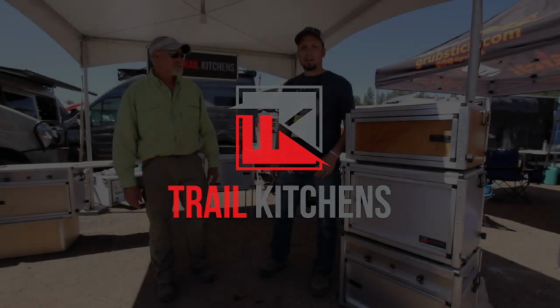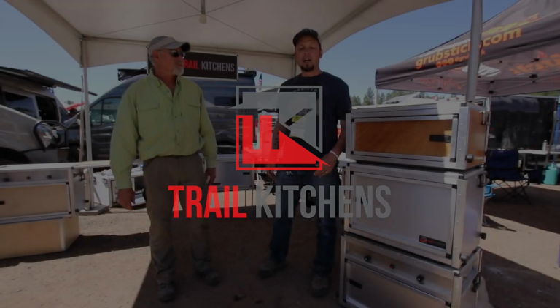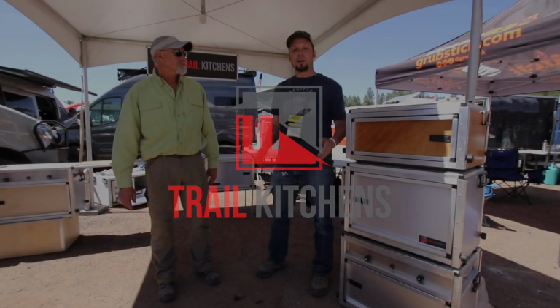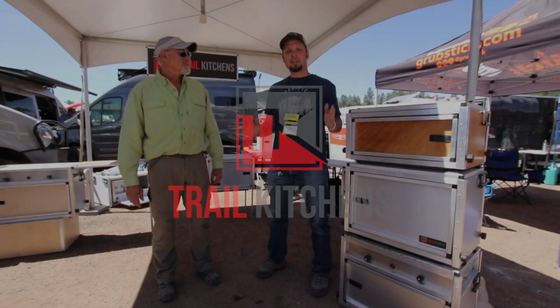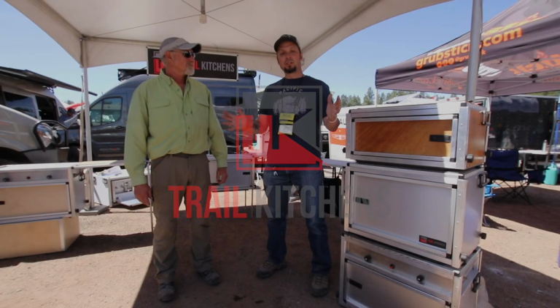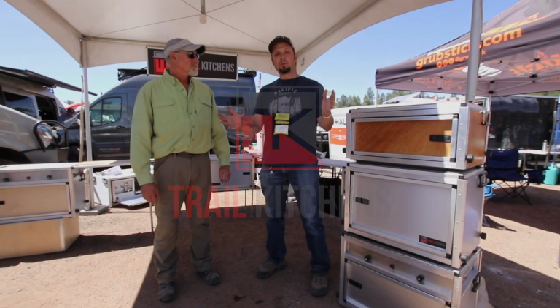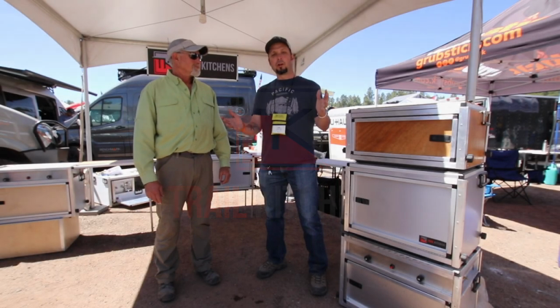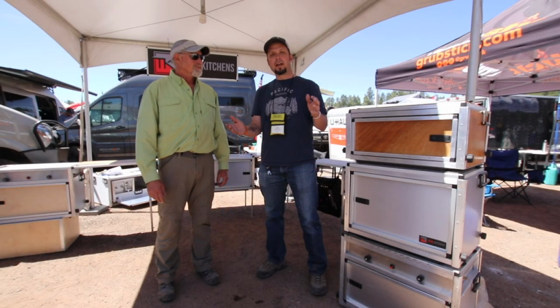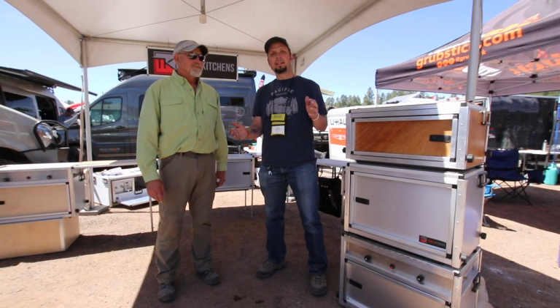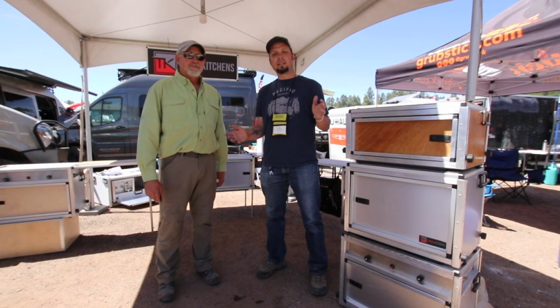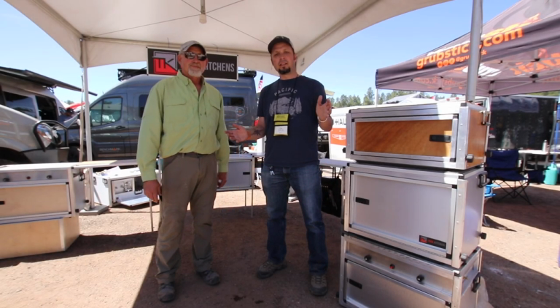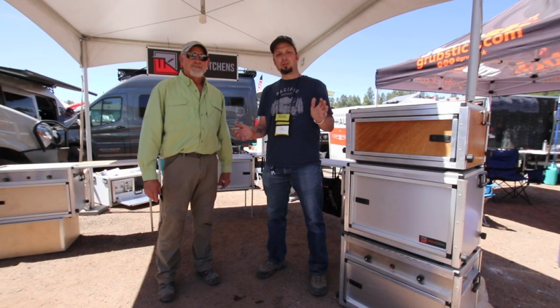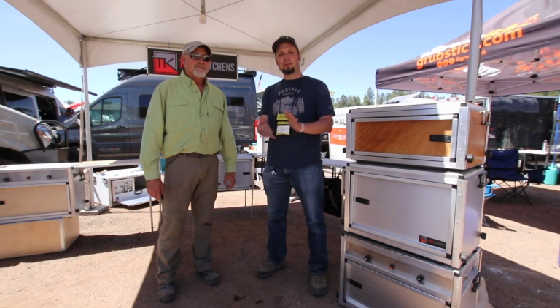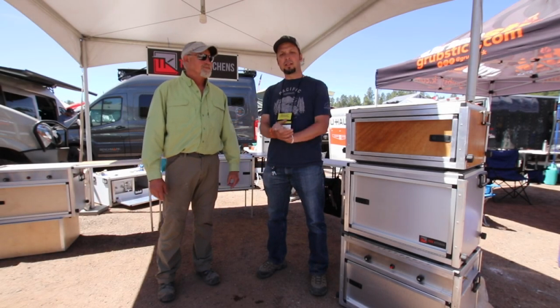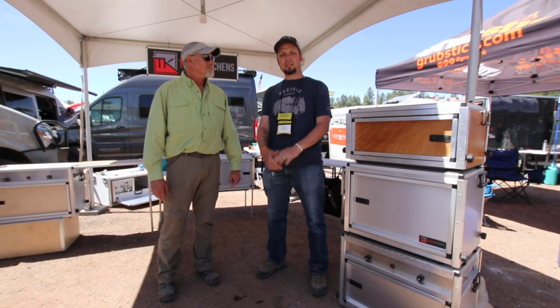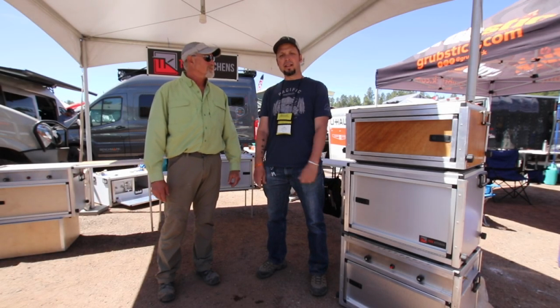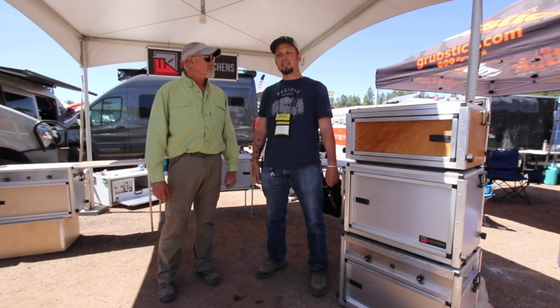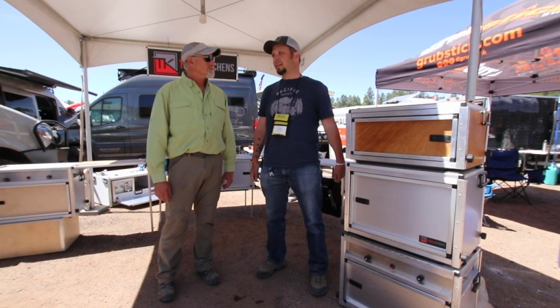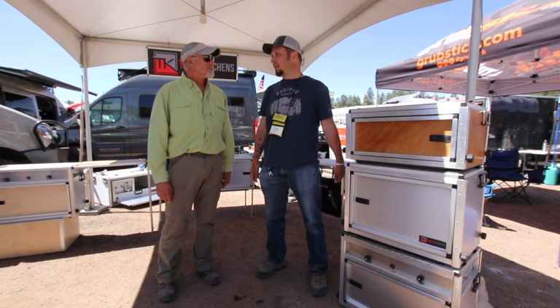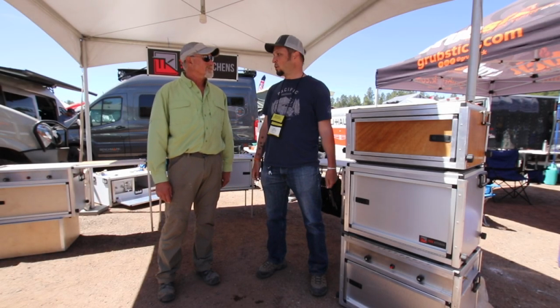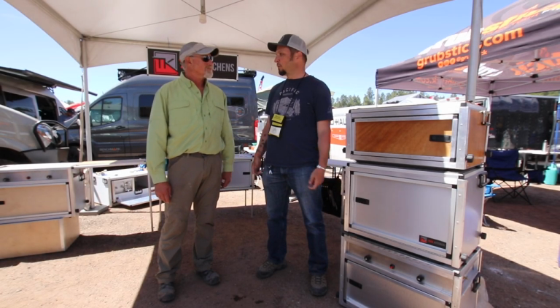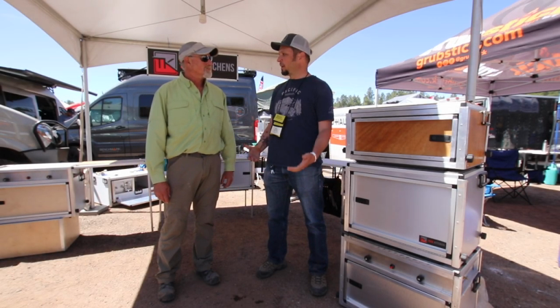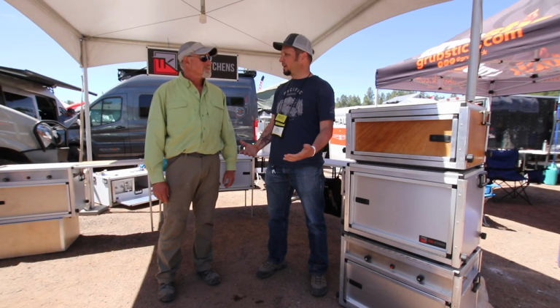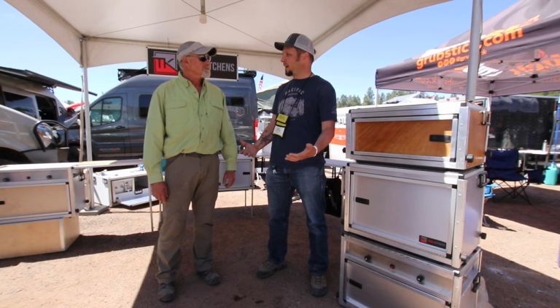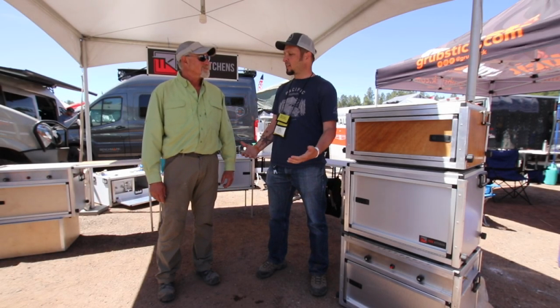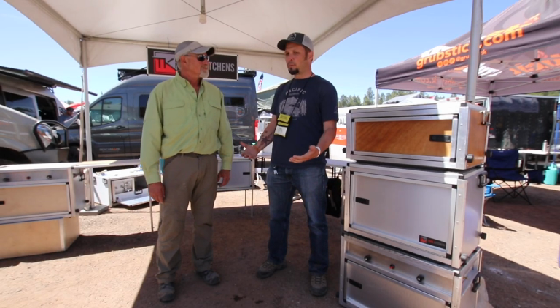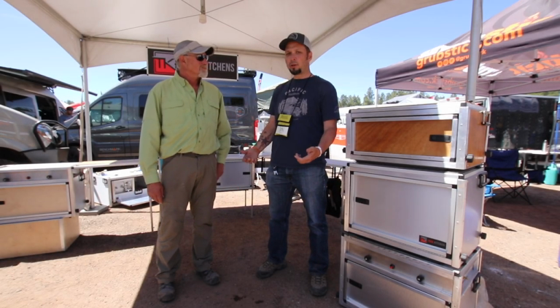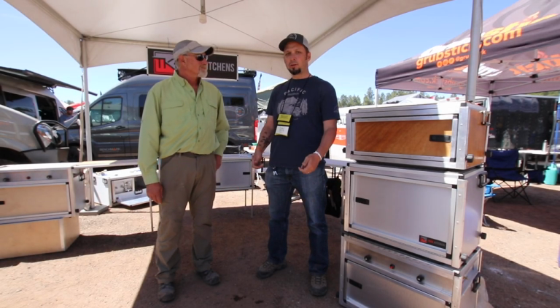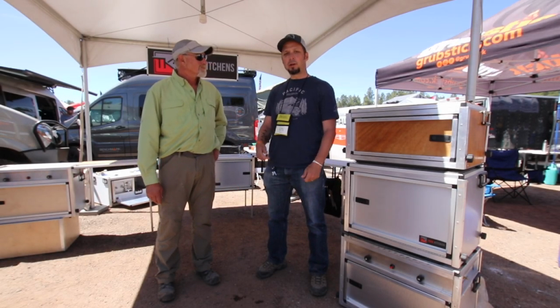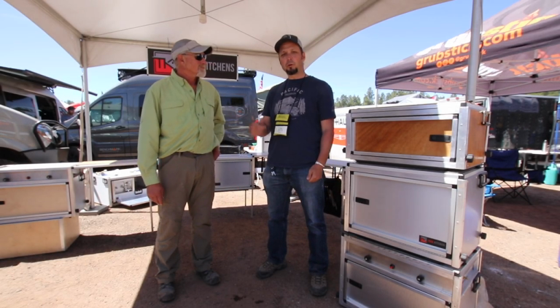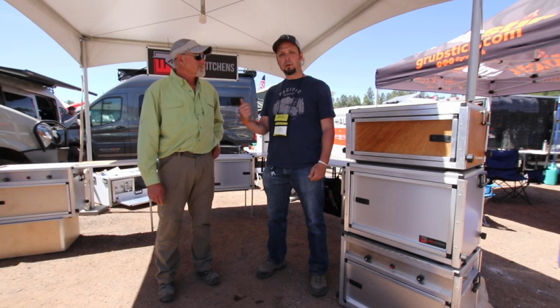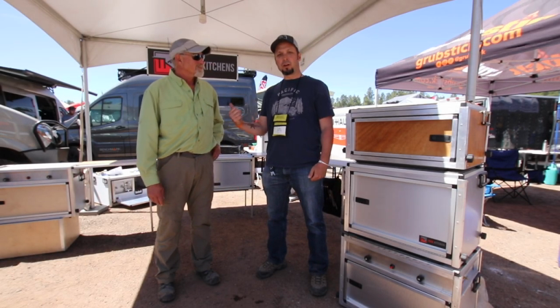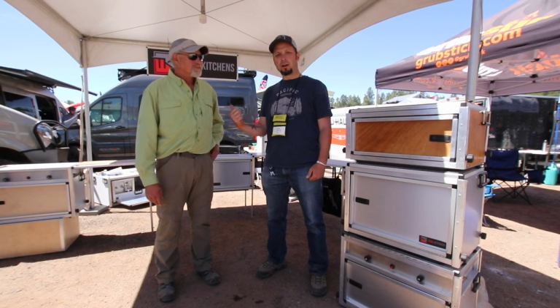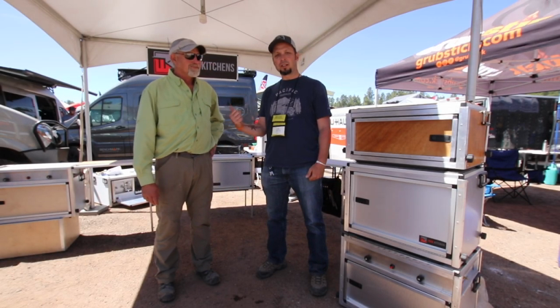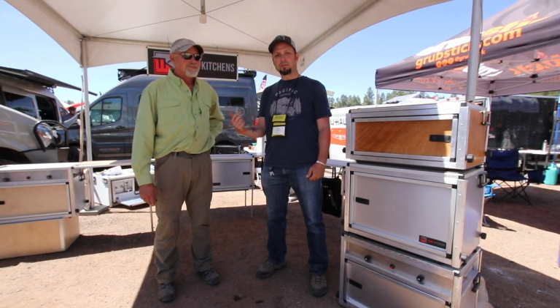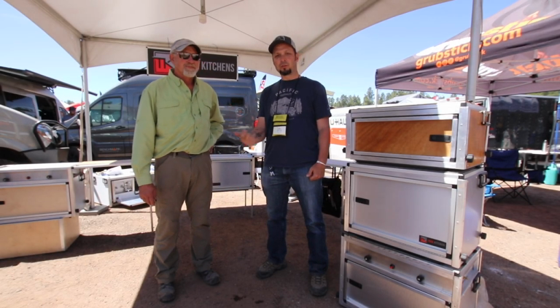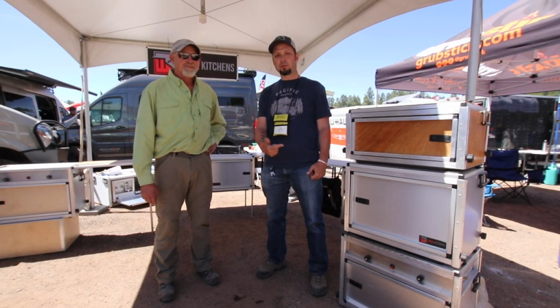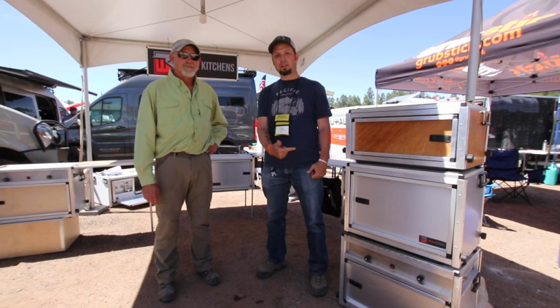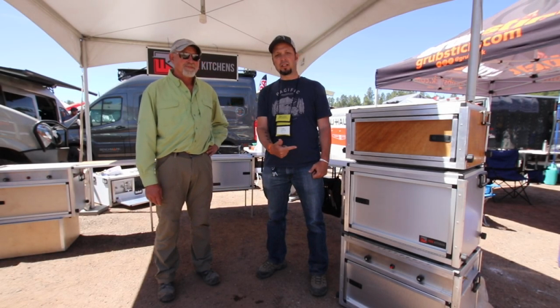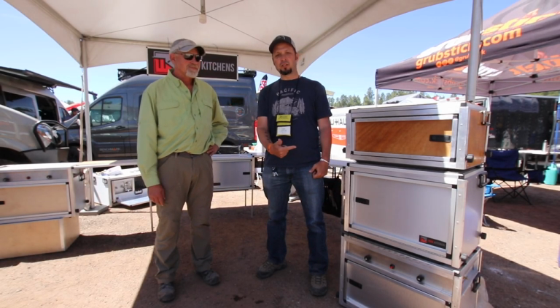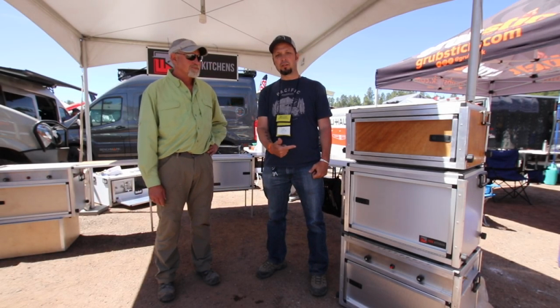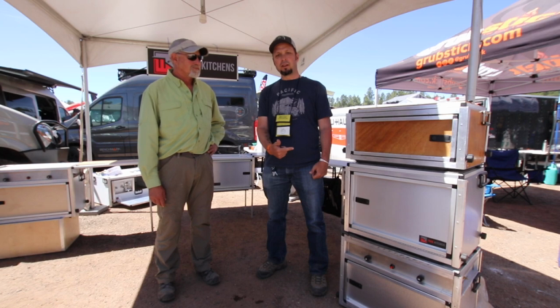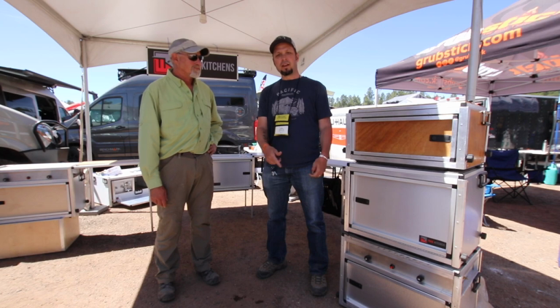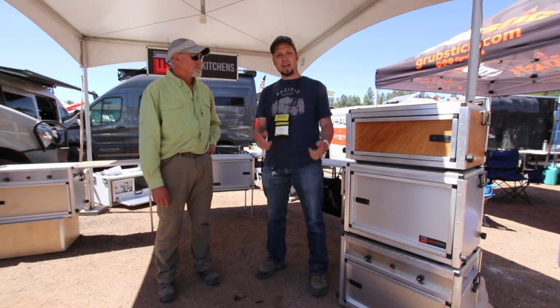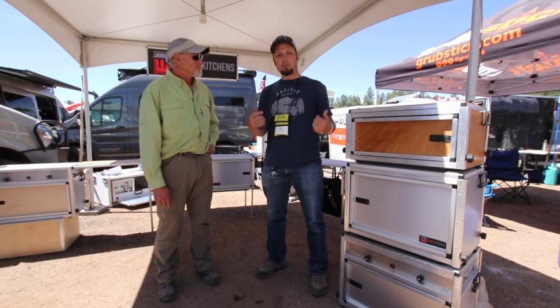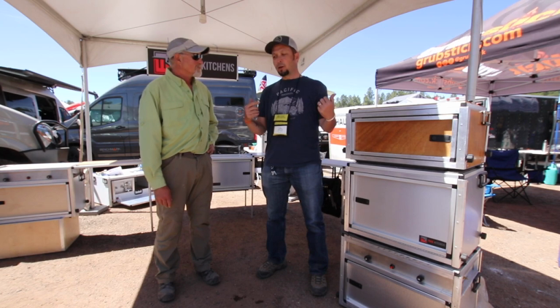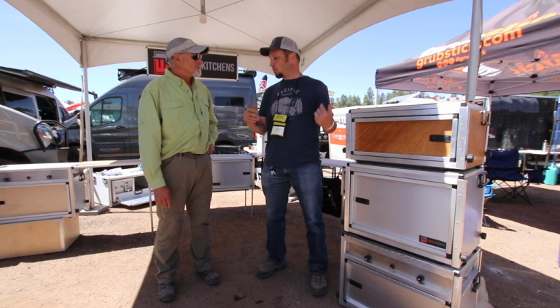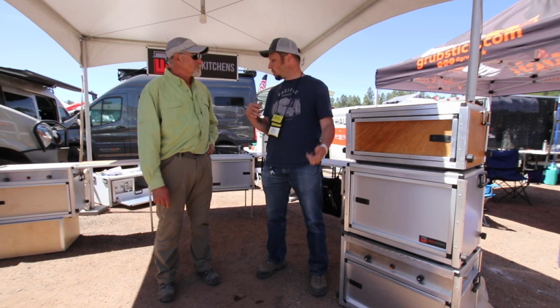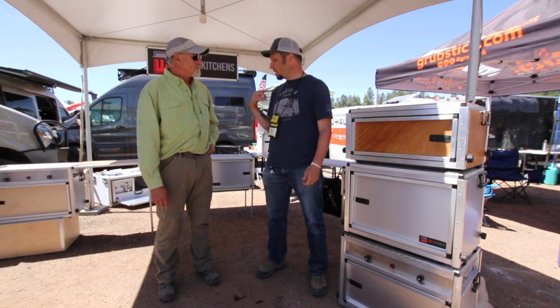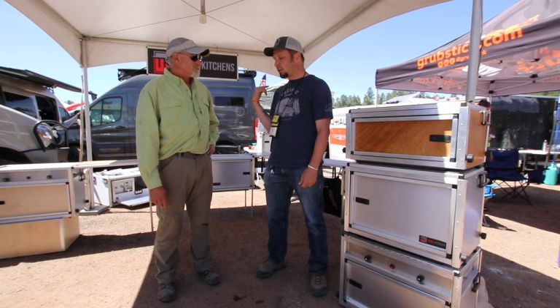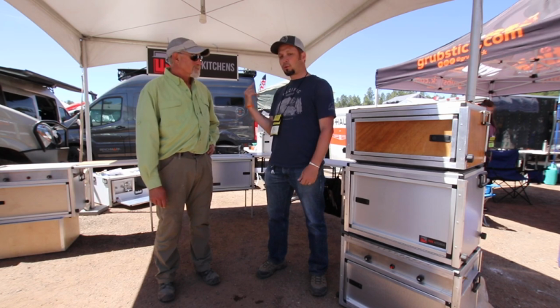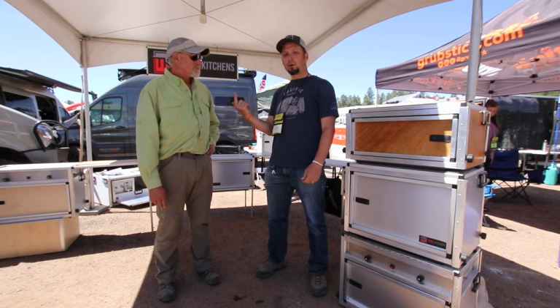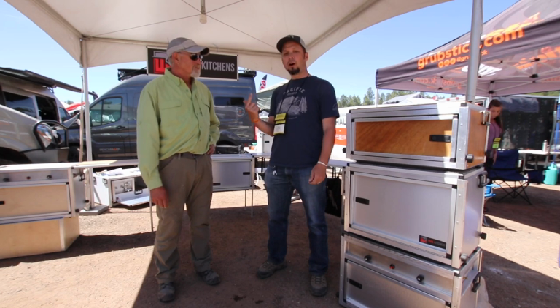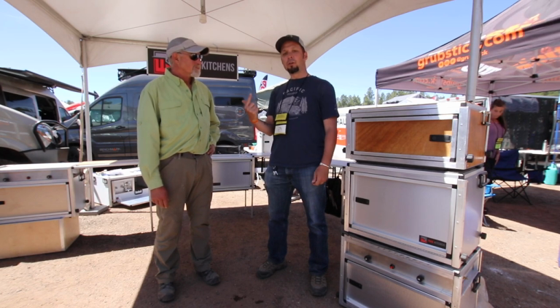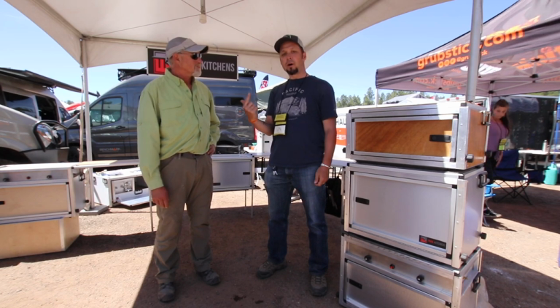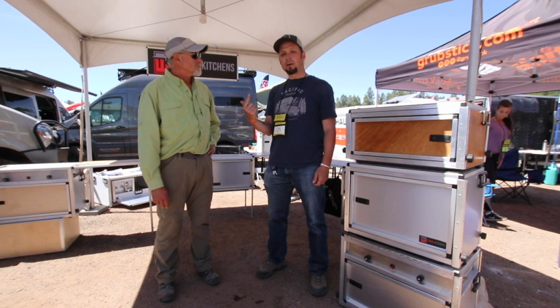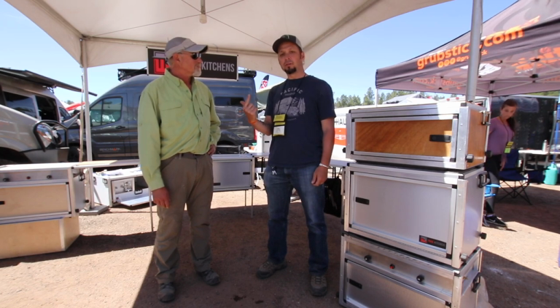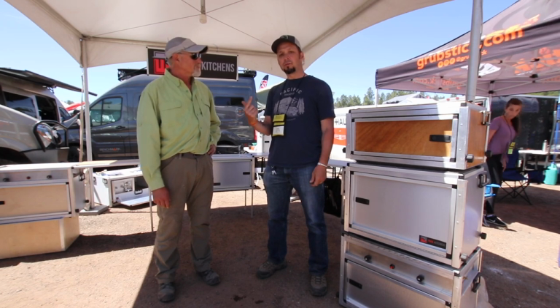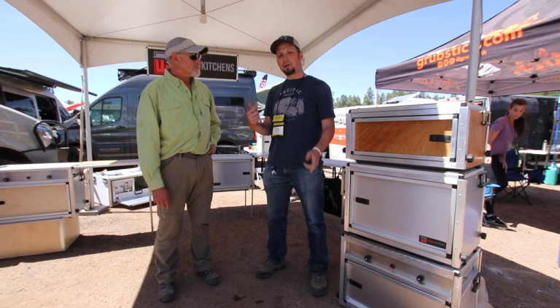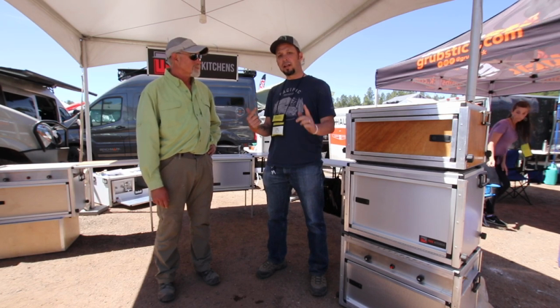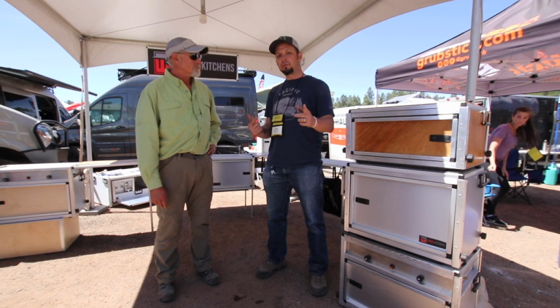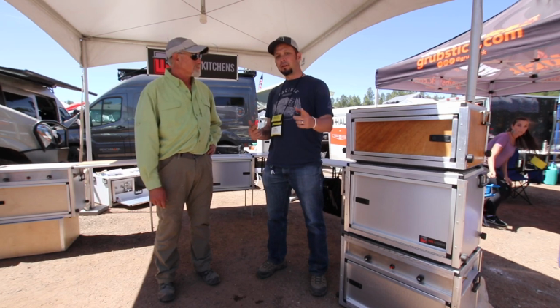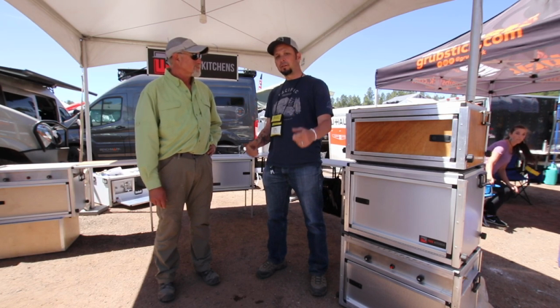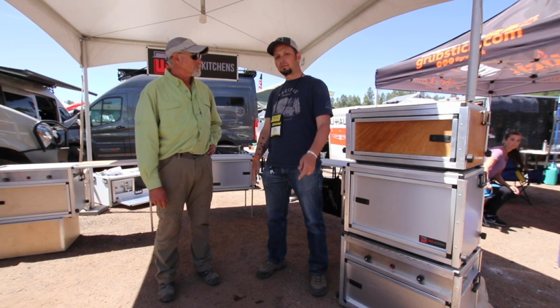All right, so we're at the 2018 Overland Expo. We're with Hans from Trail Kitchens and we're going to walk you through all the models right after this.